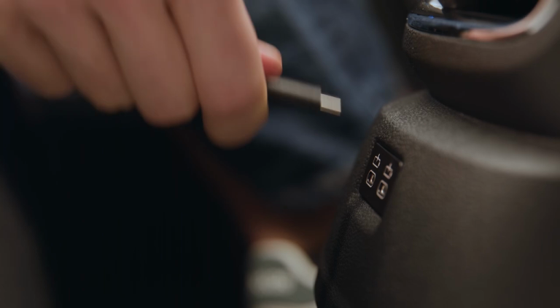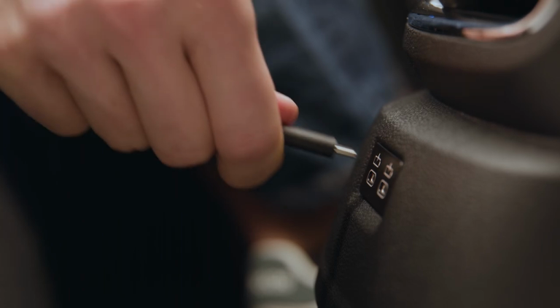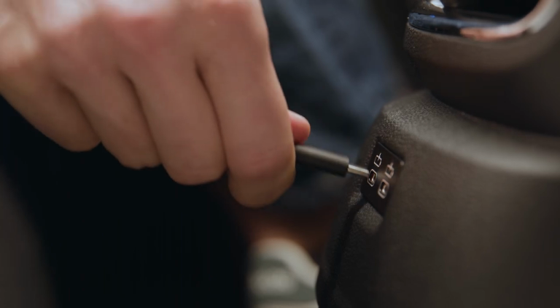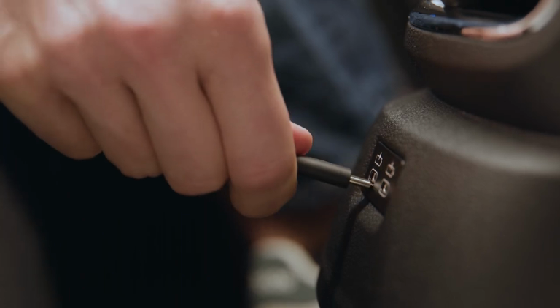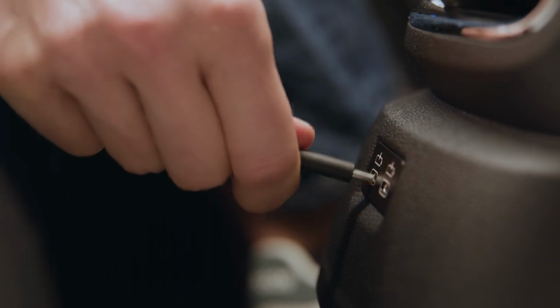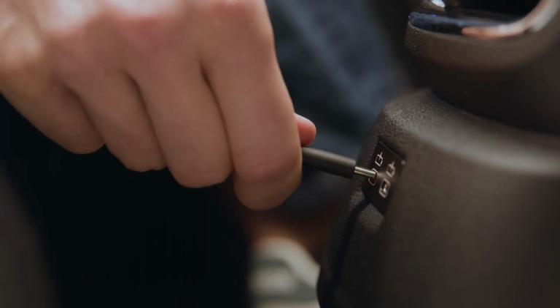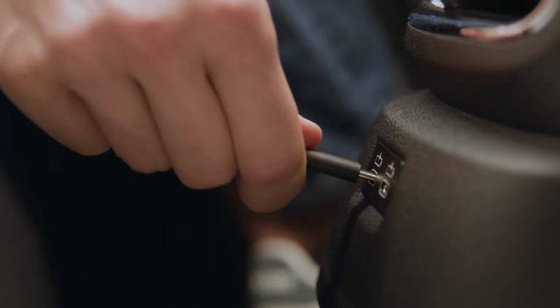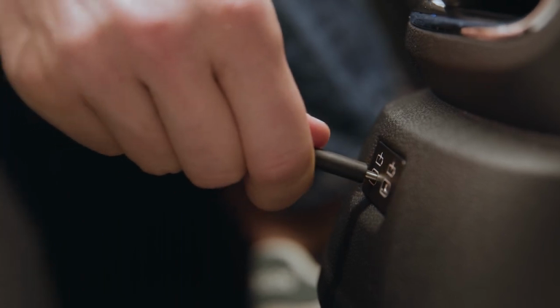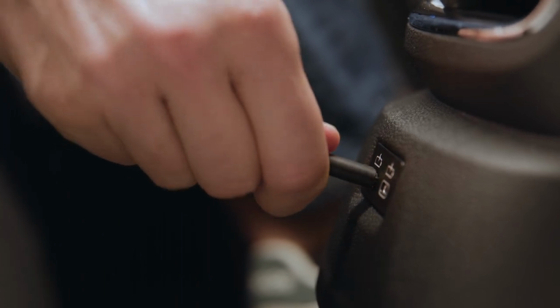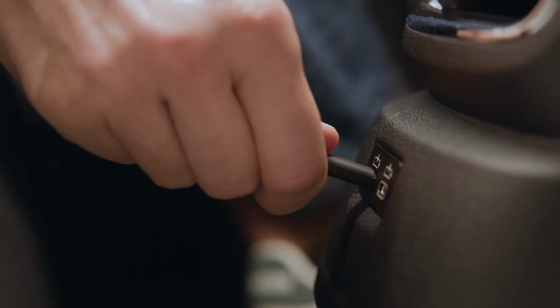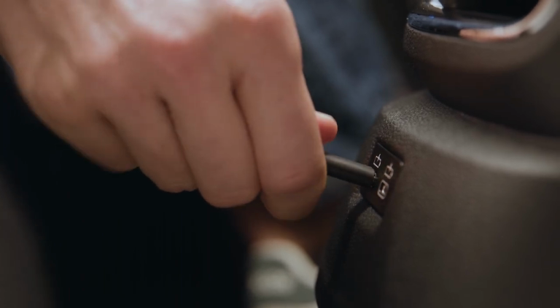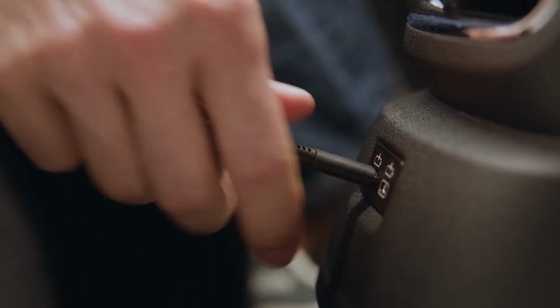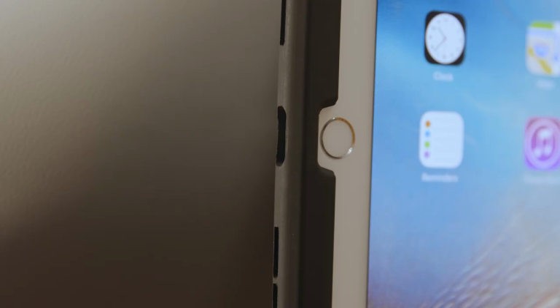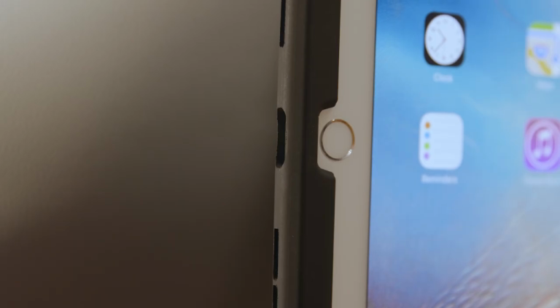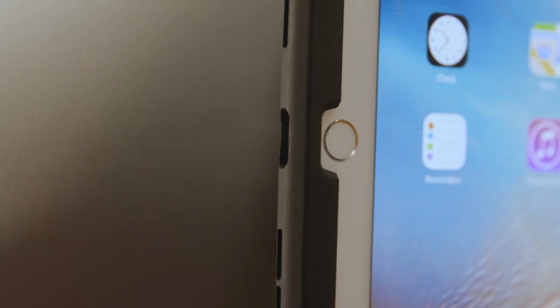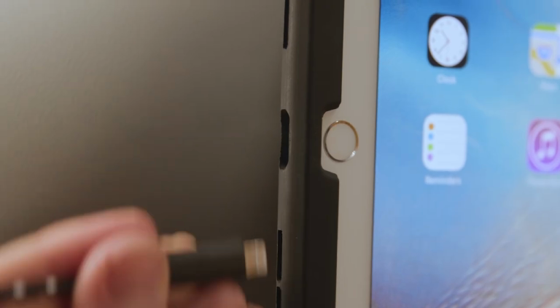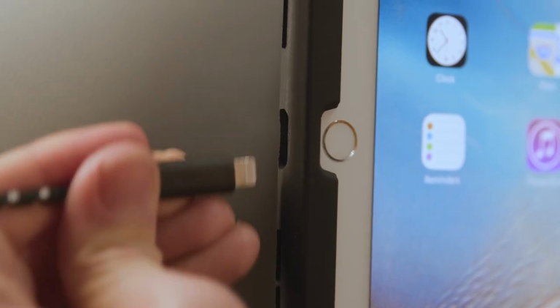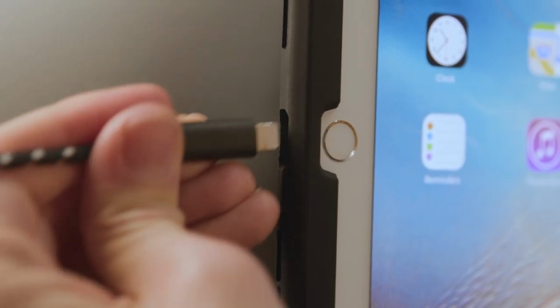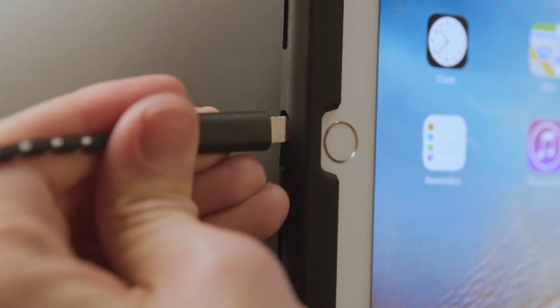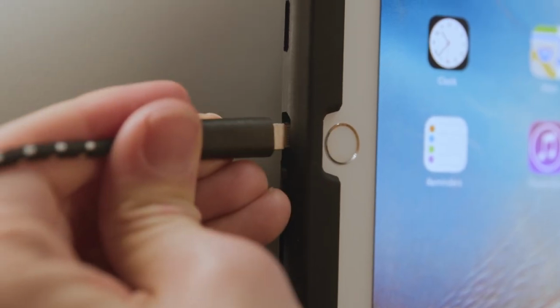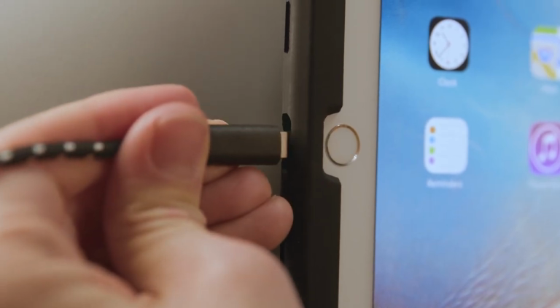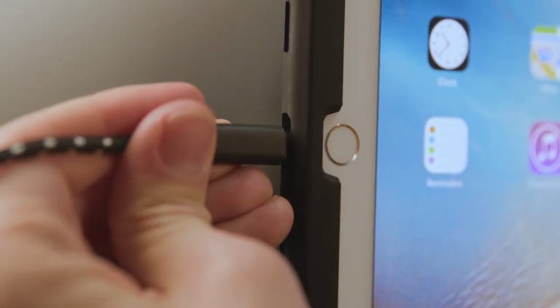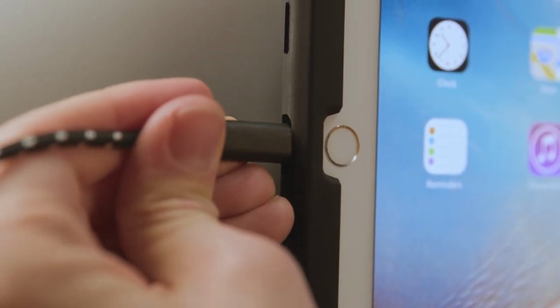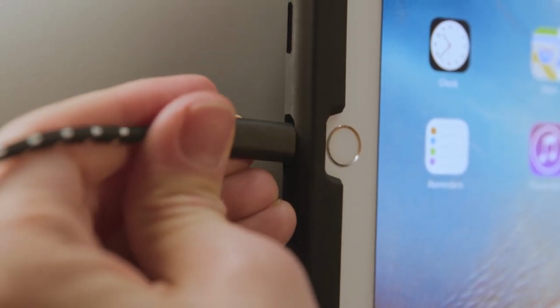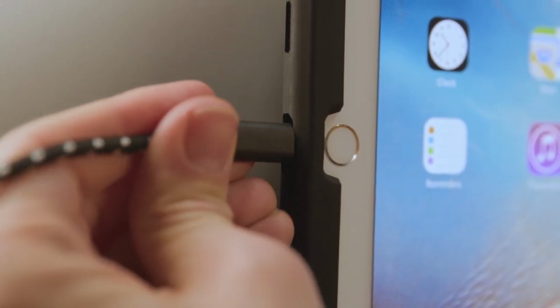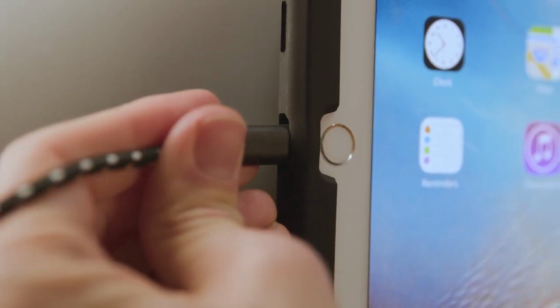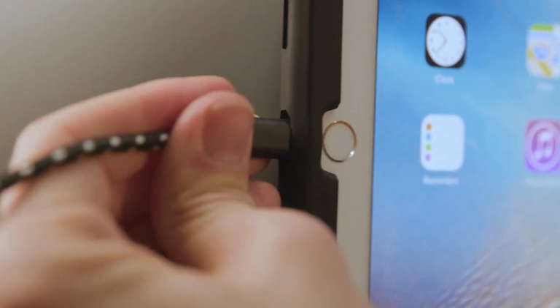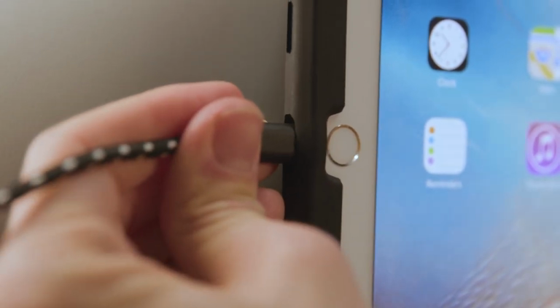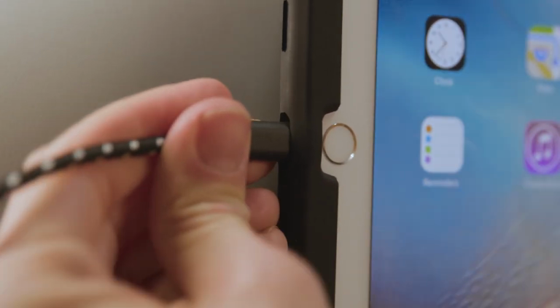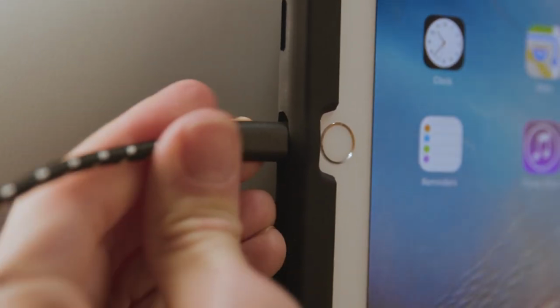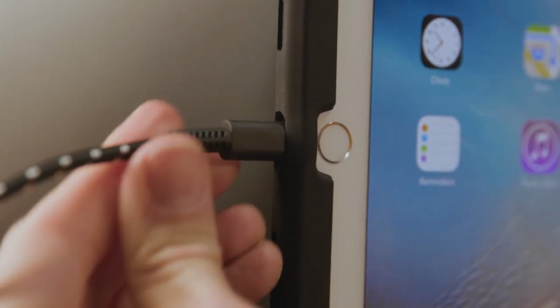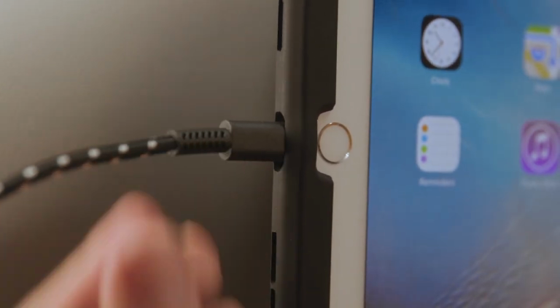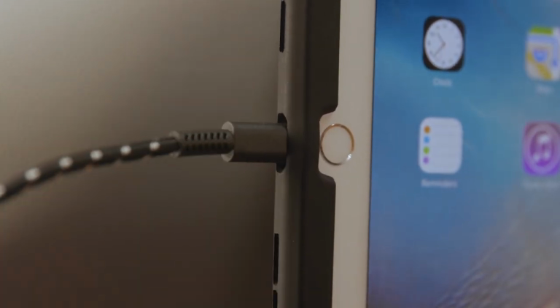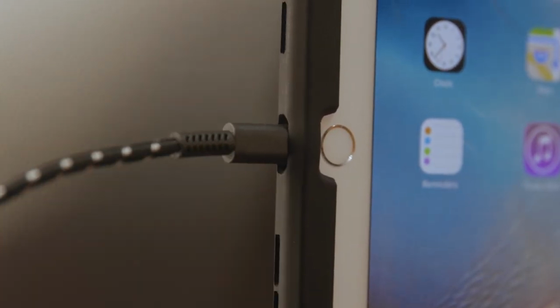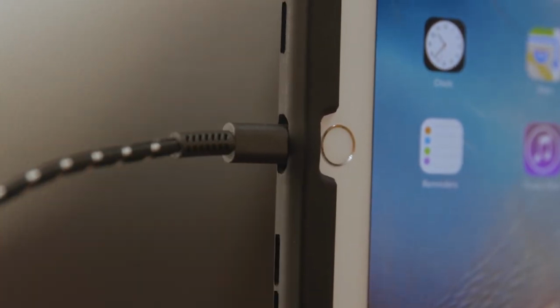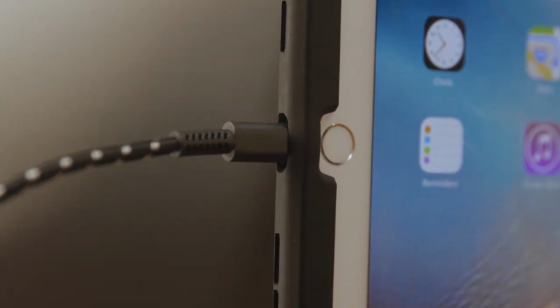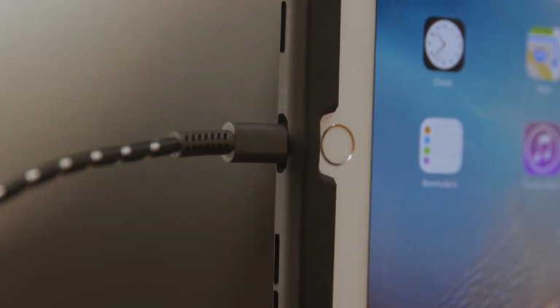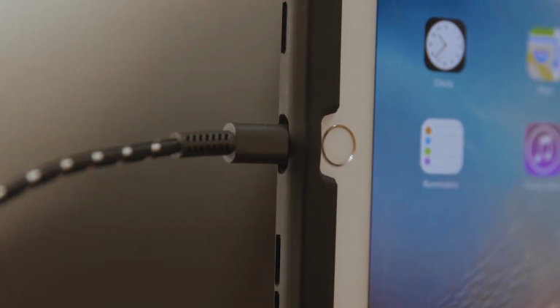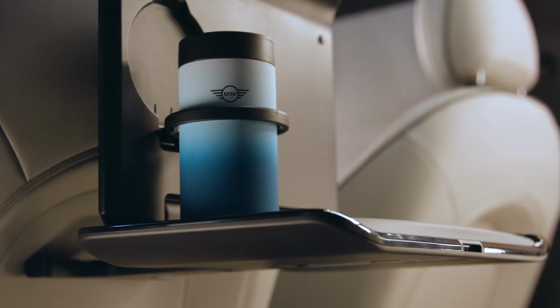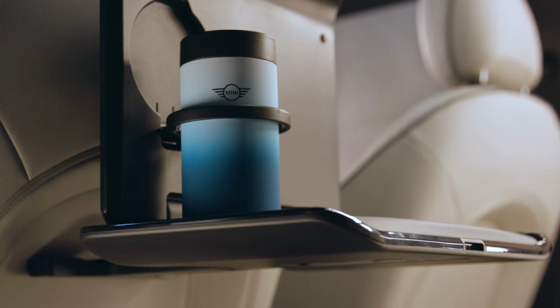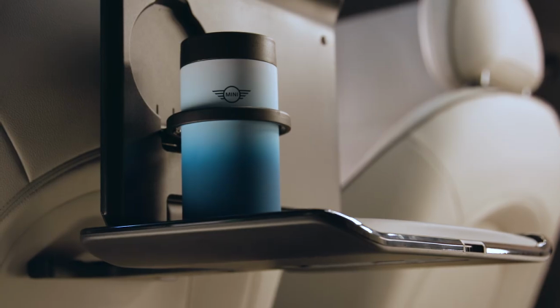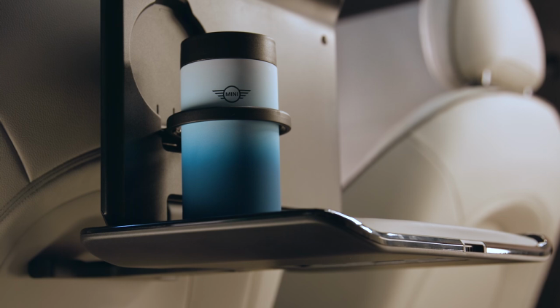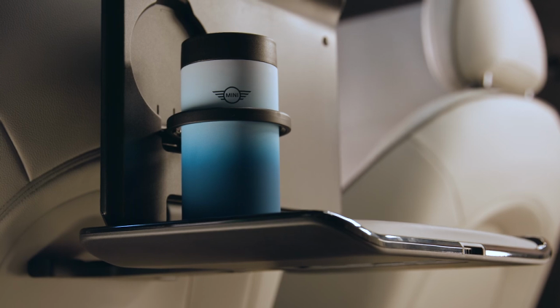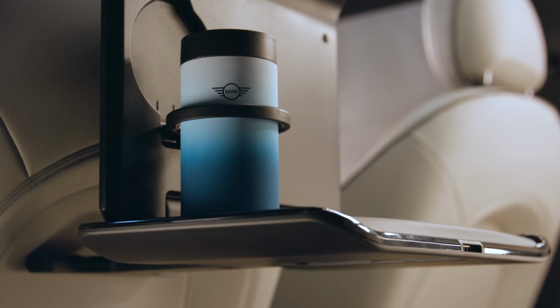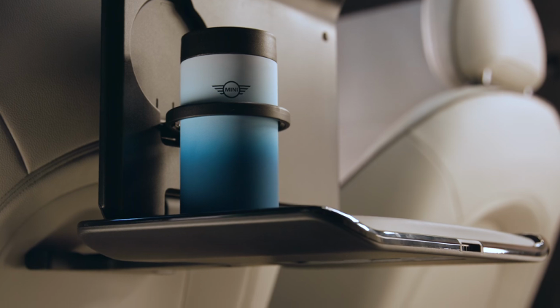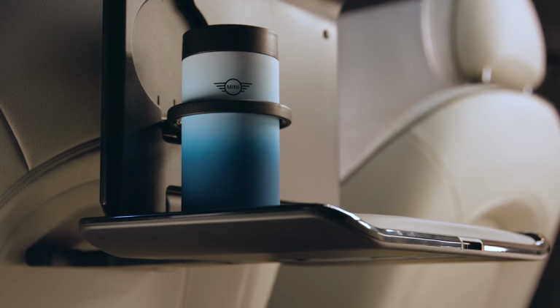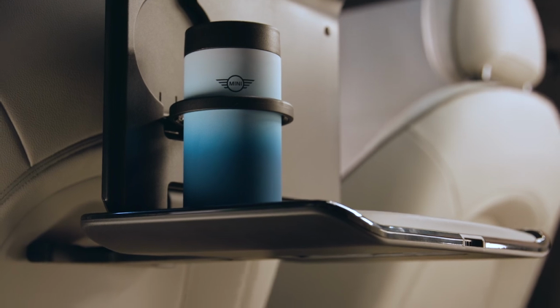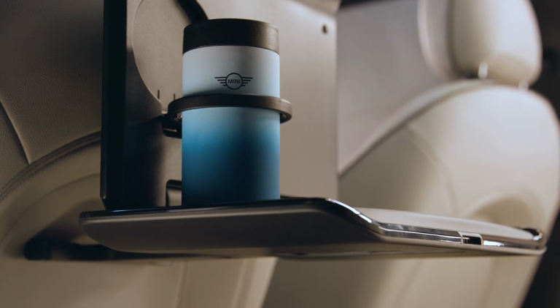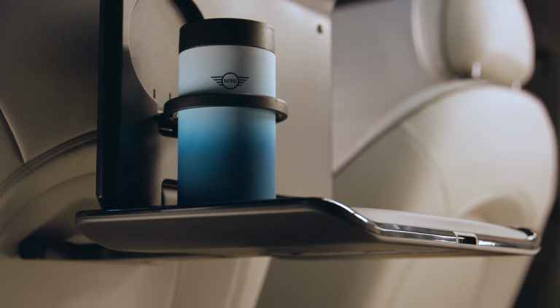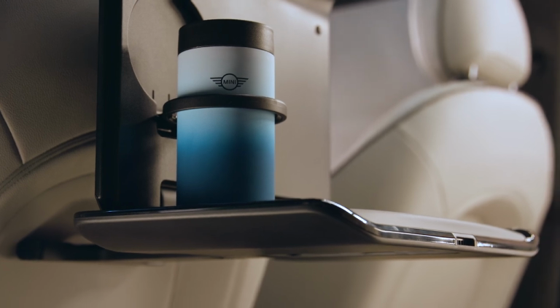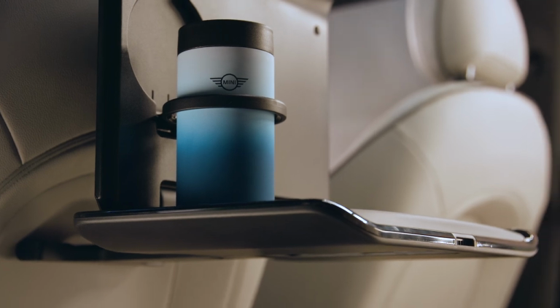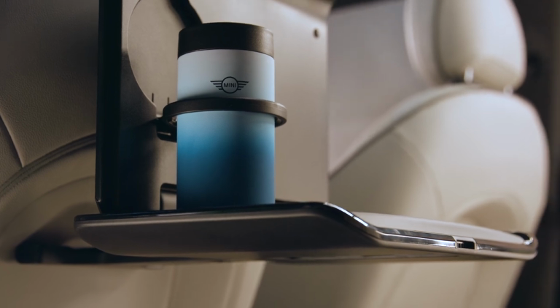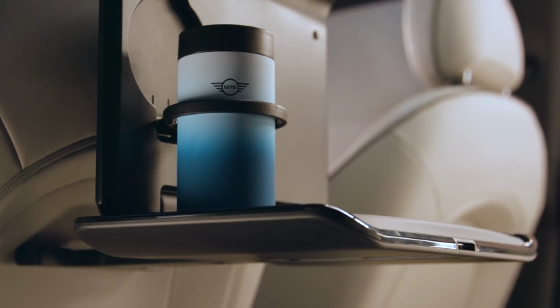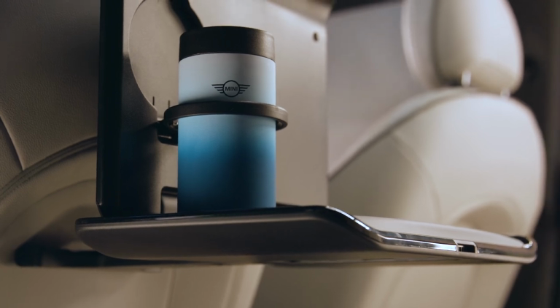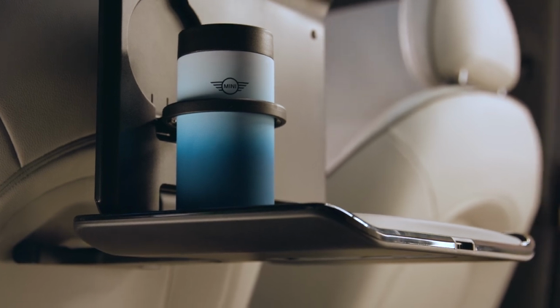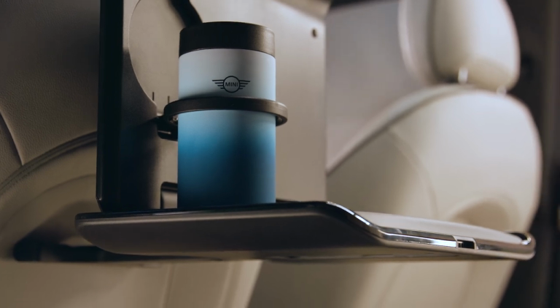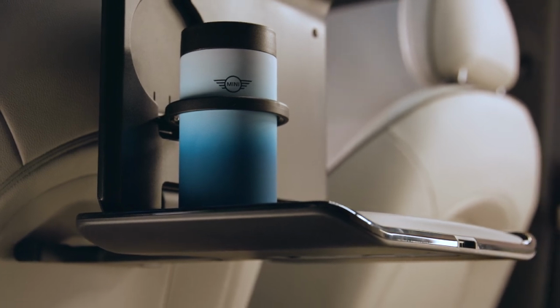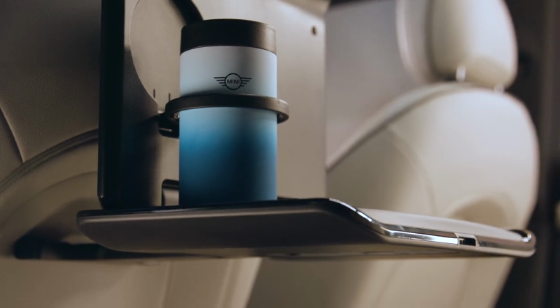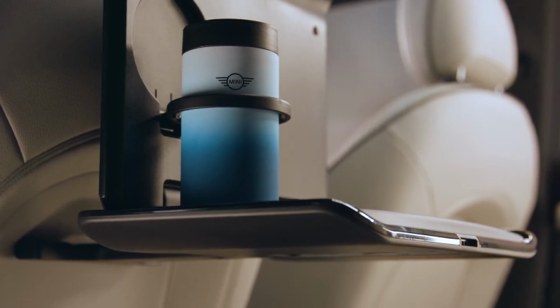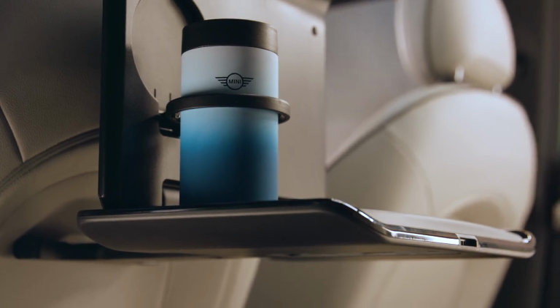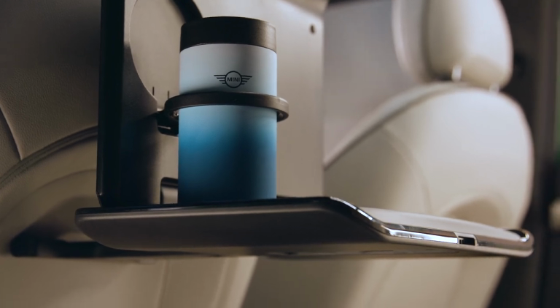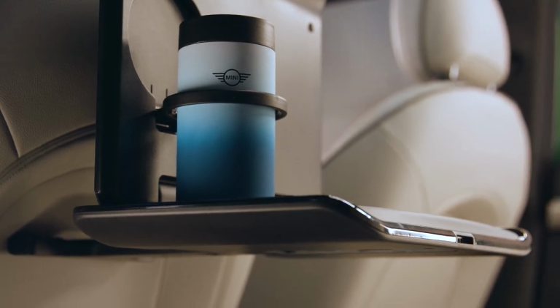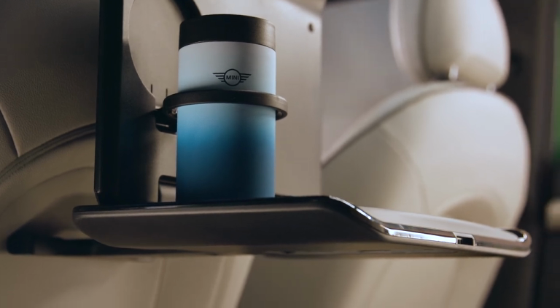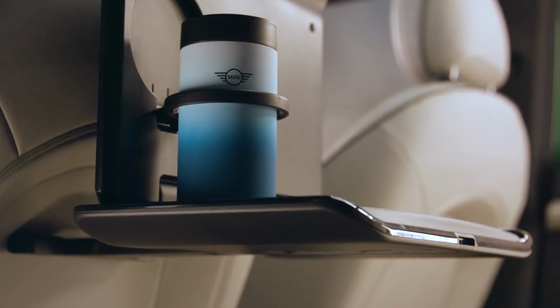You can use the electrical connection to charge your device. Check out our other how-to videos for more about your Mini.